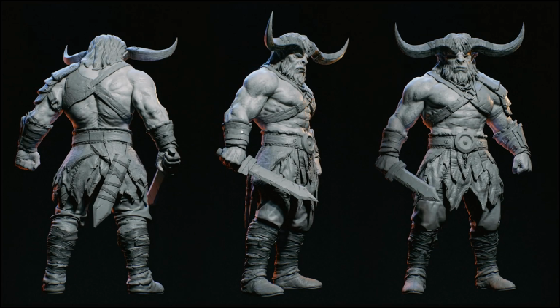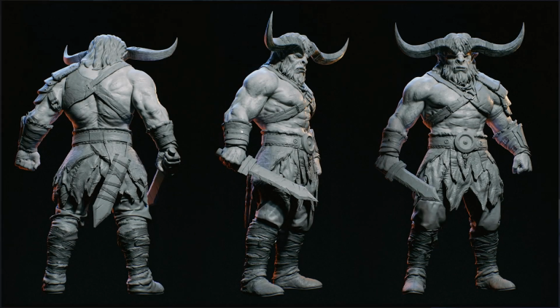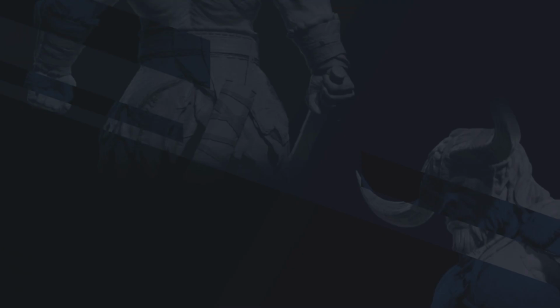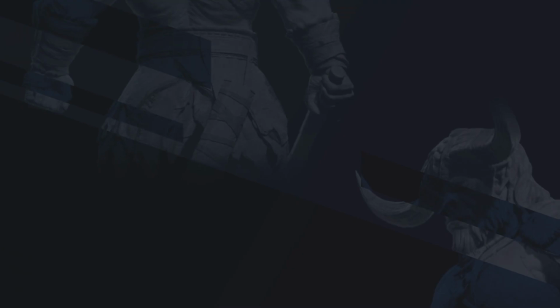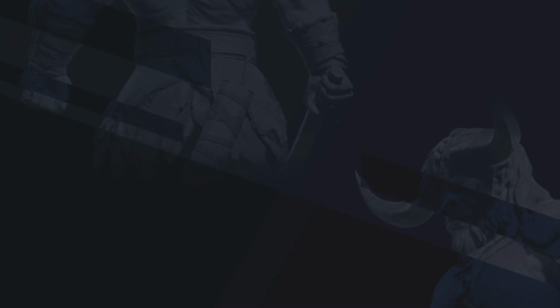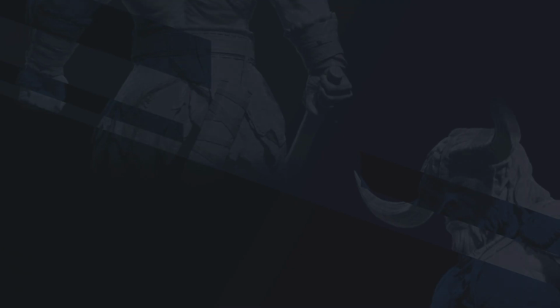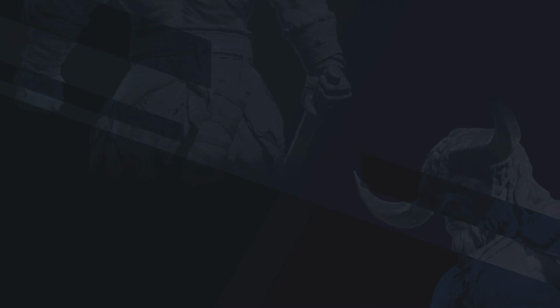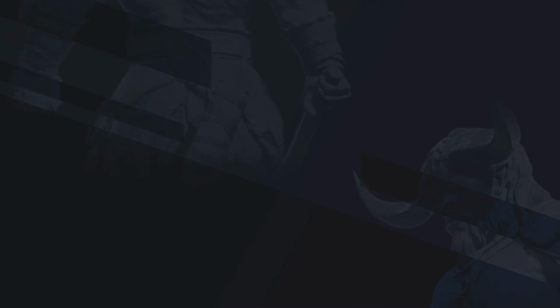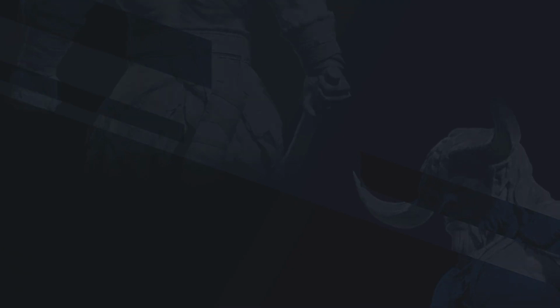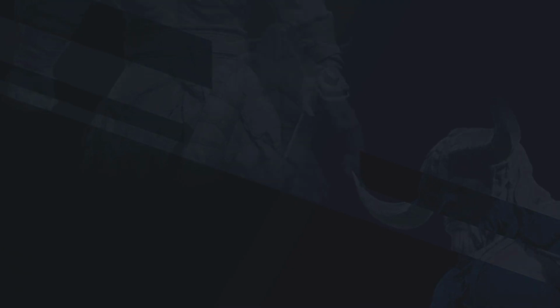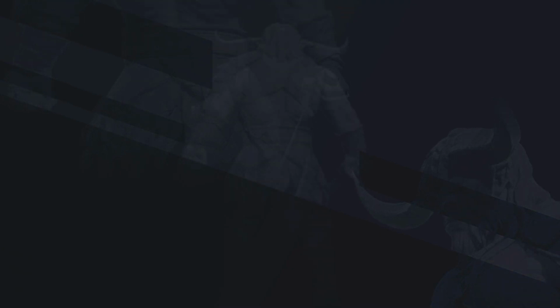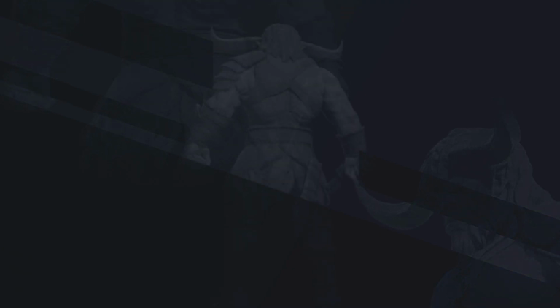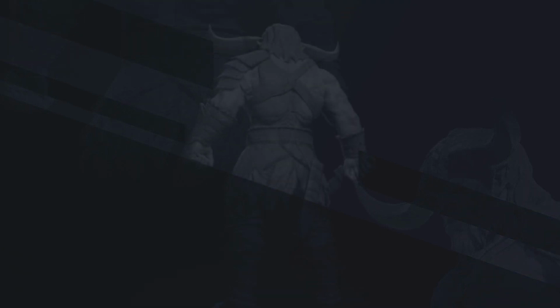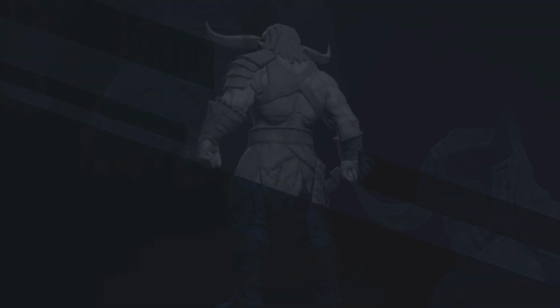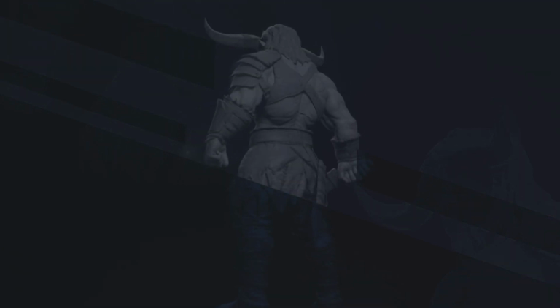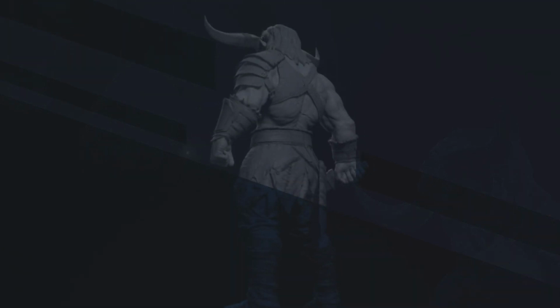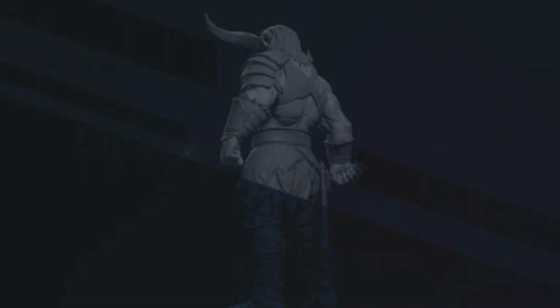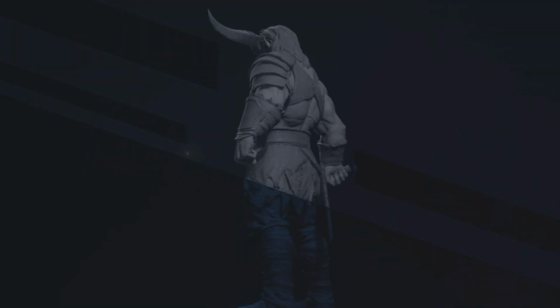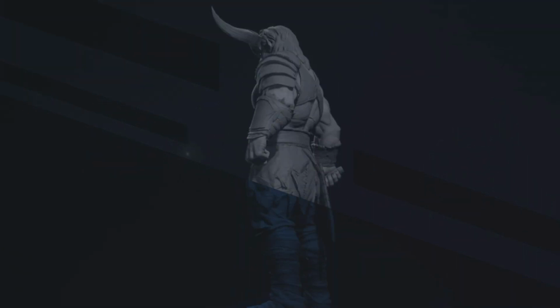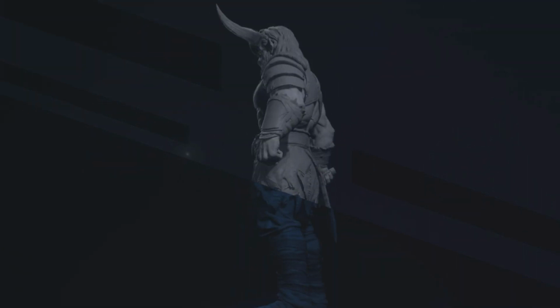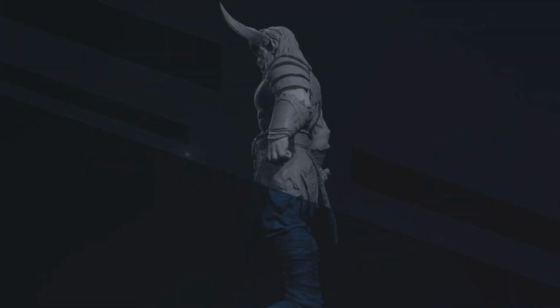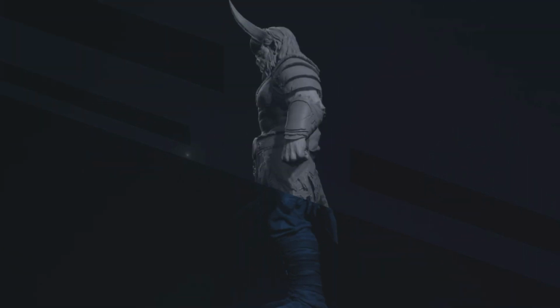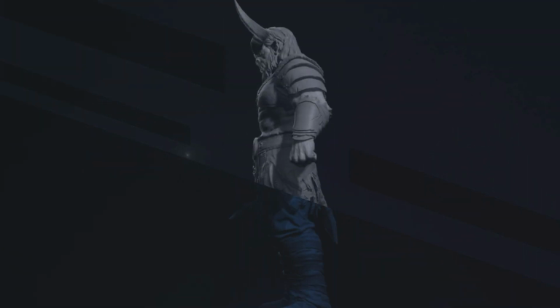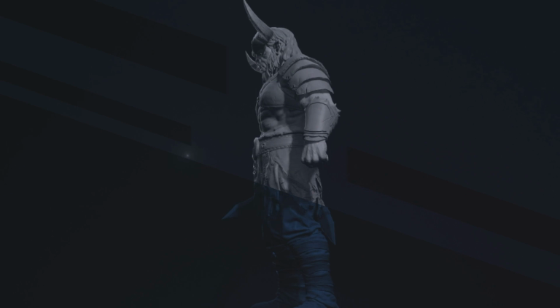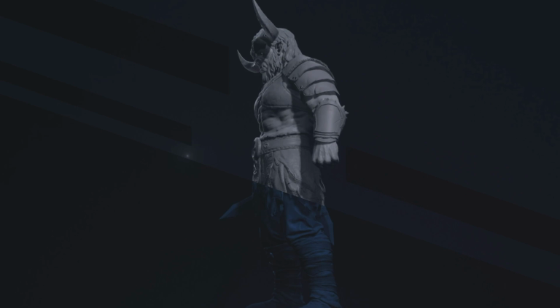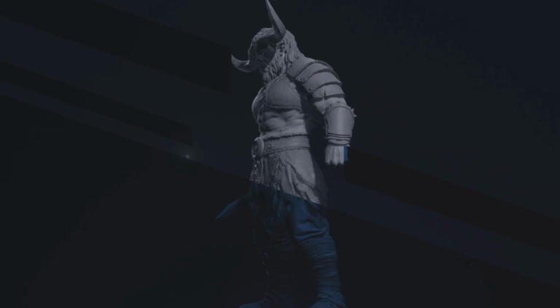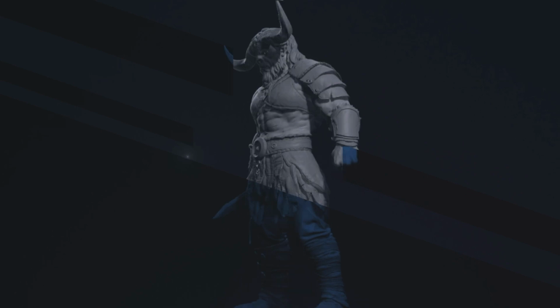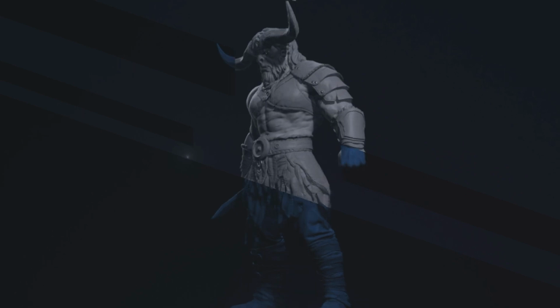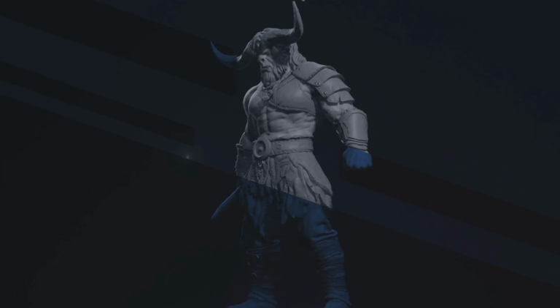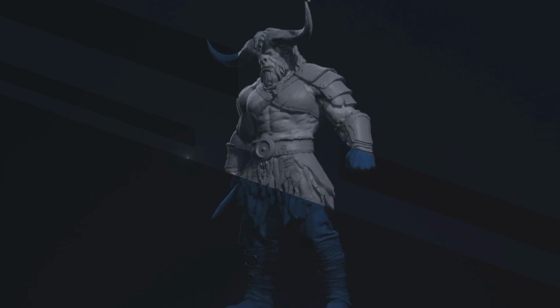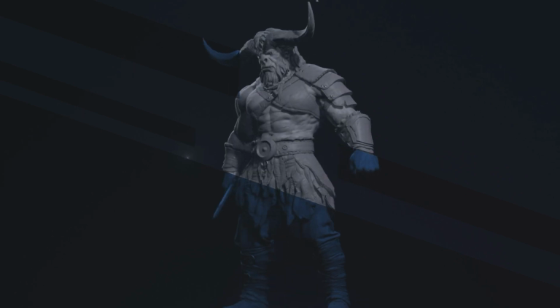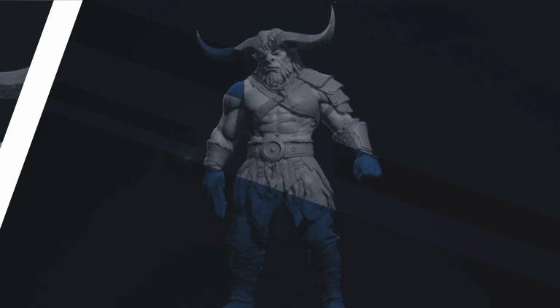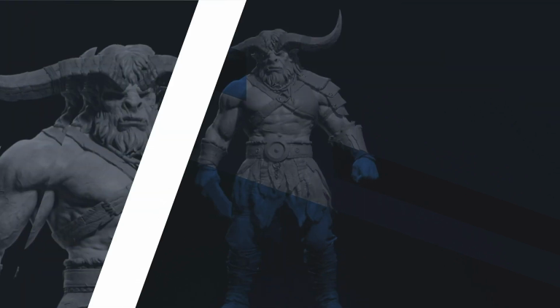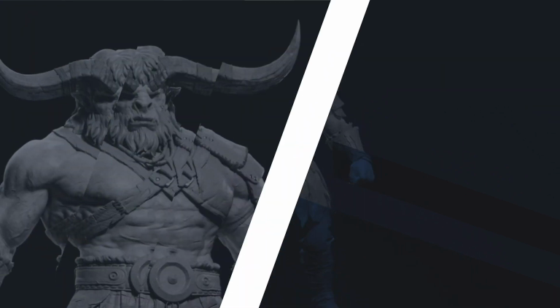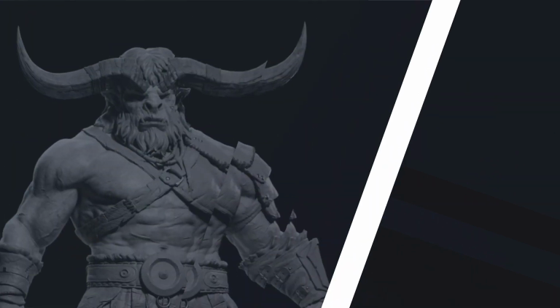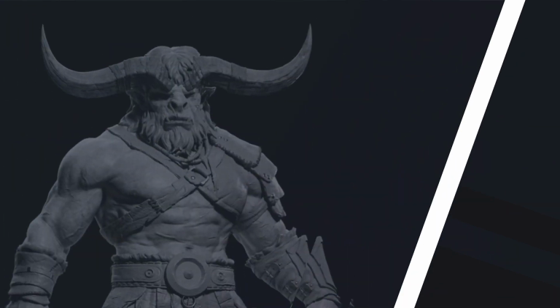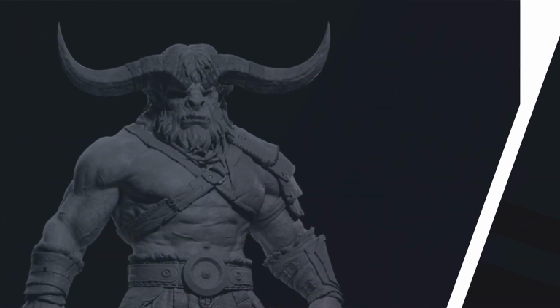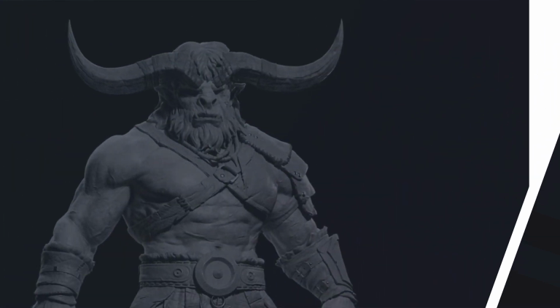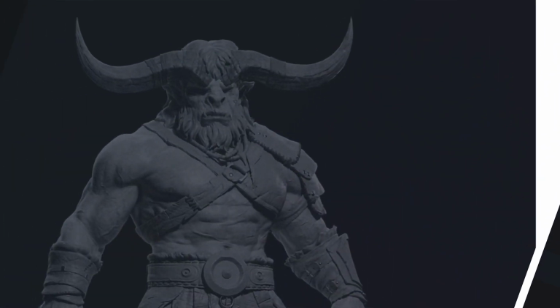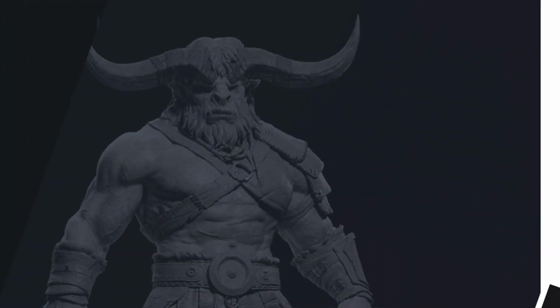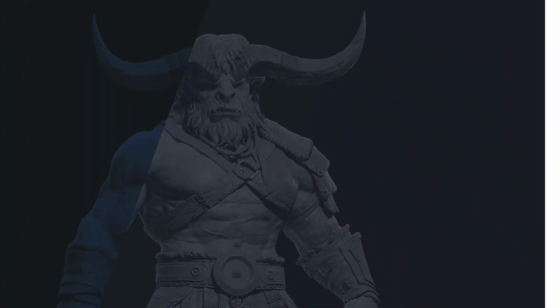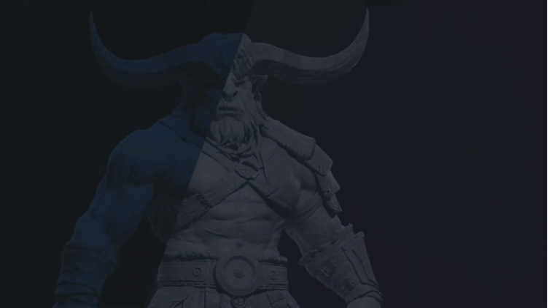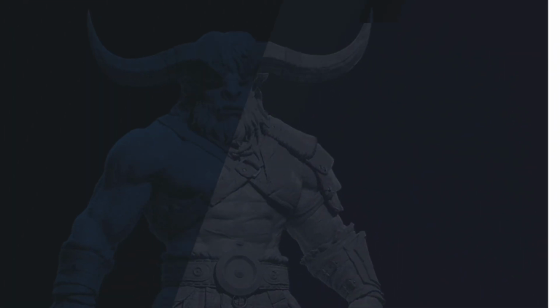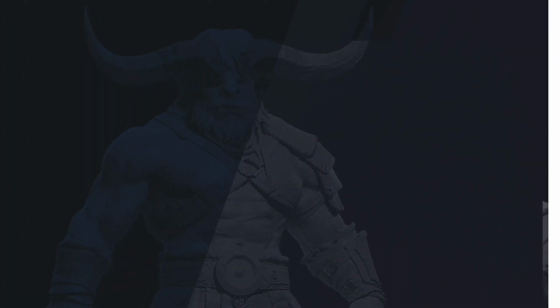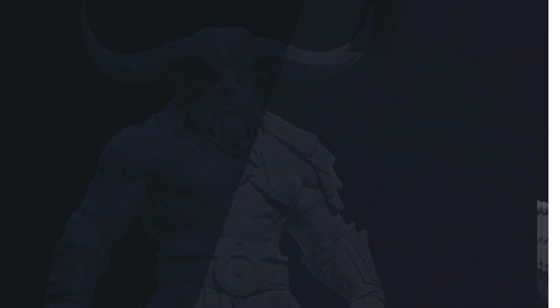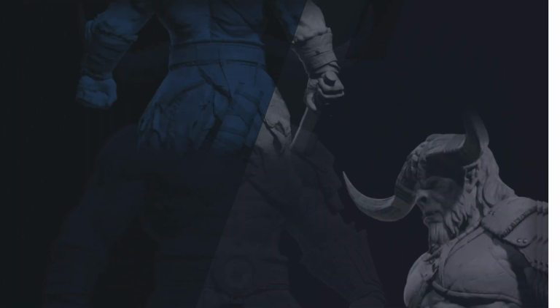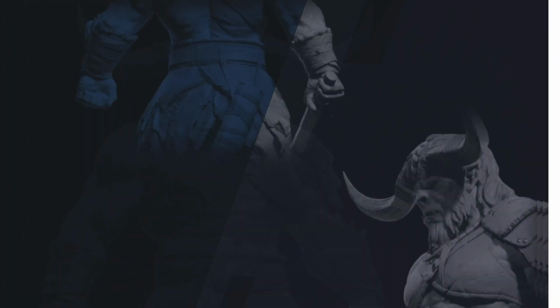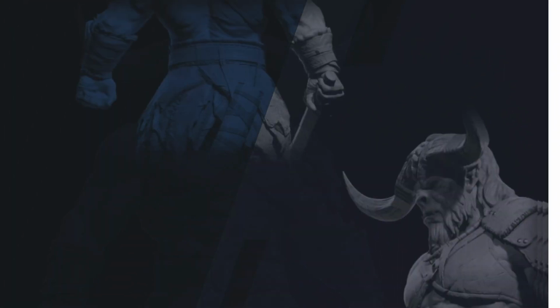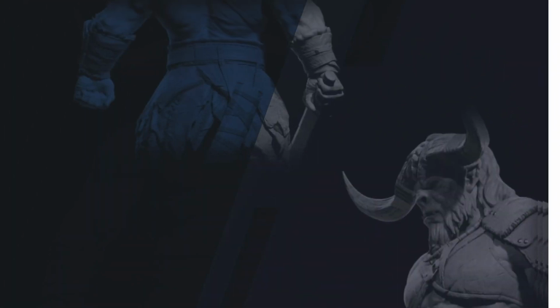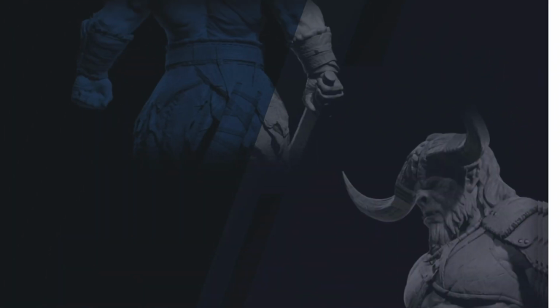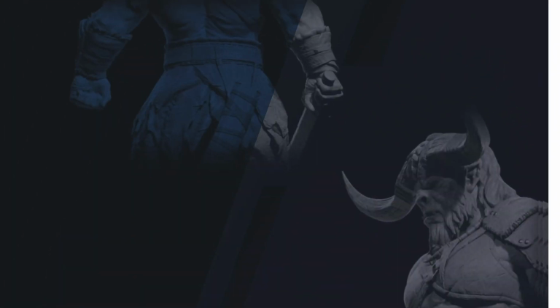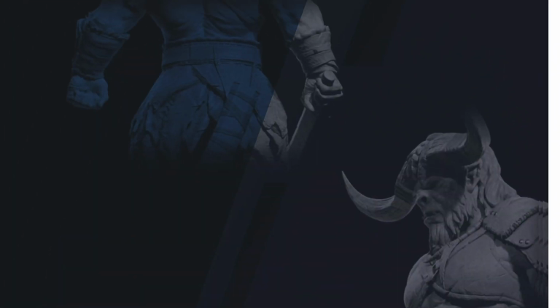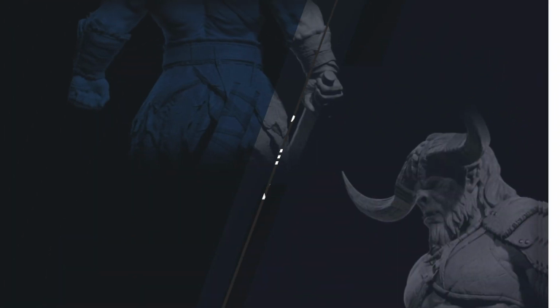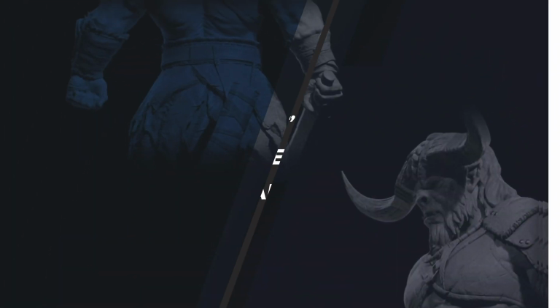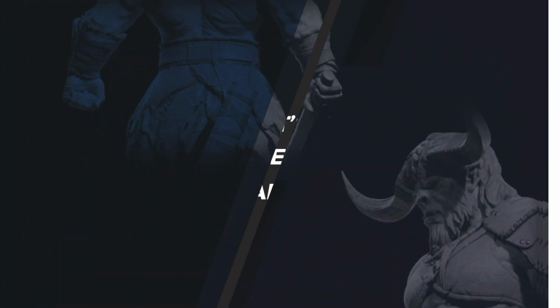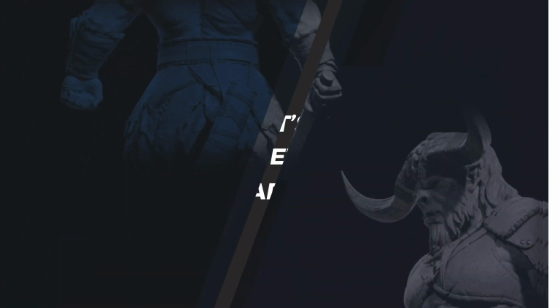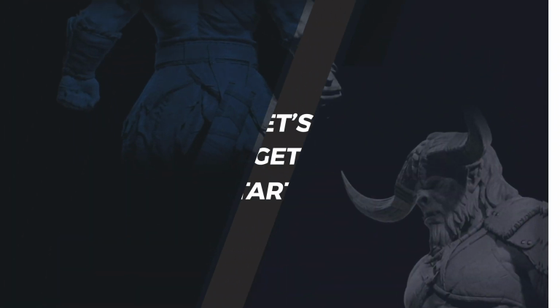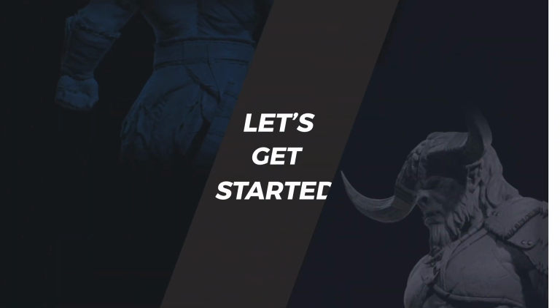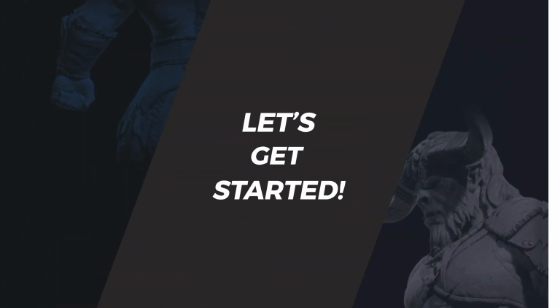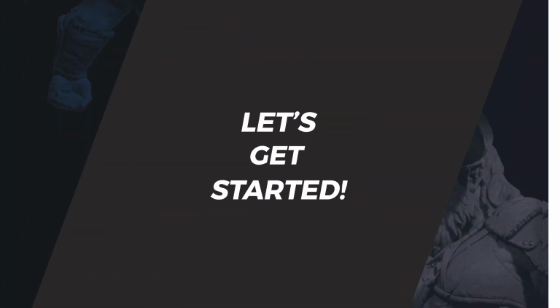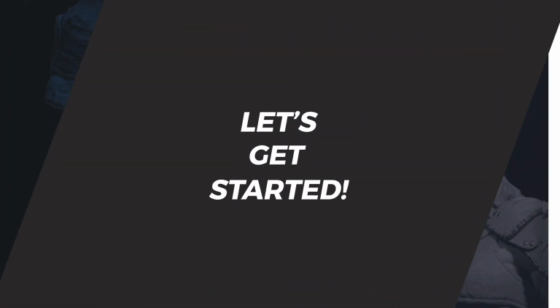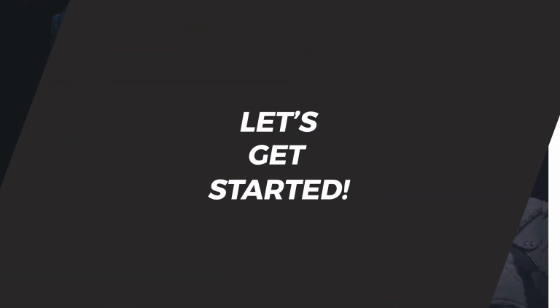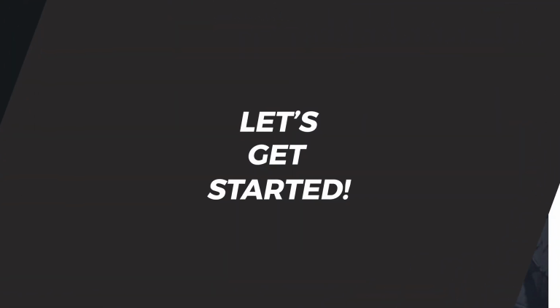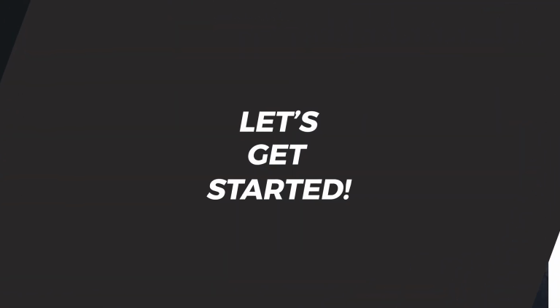By the end of this course you'll have a solid understanding of my ZBrush workflow for character creation. Hope you enjoy the course and find it helpful. So let's get started.